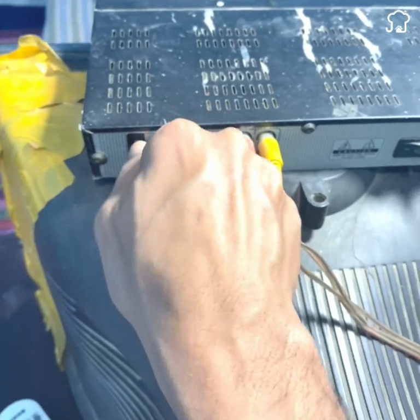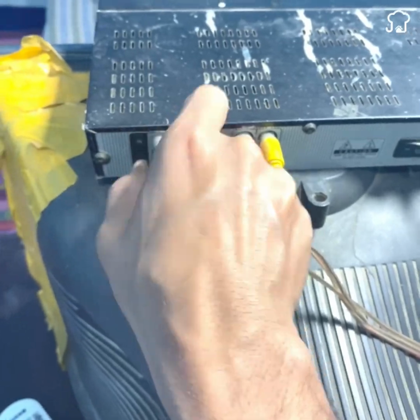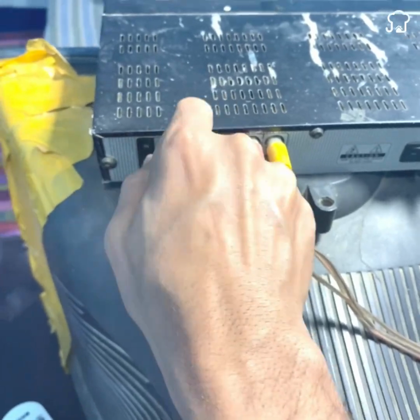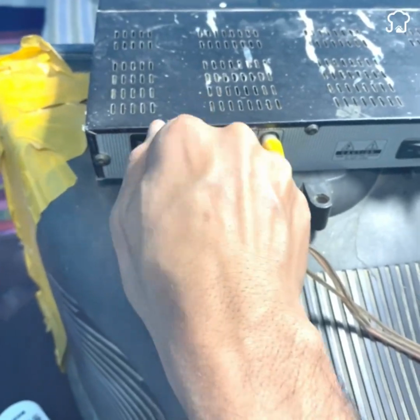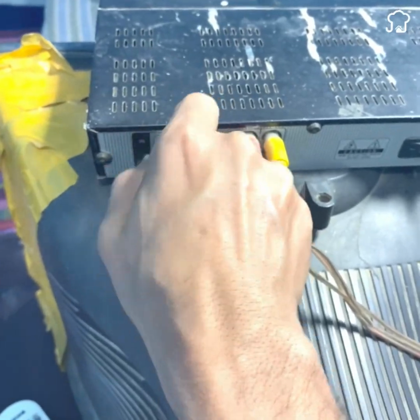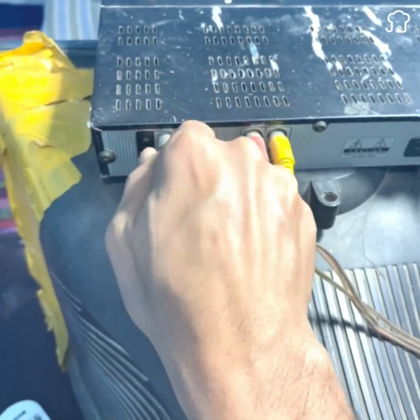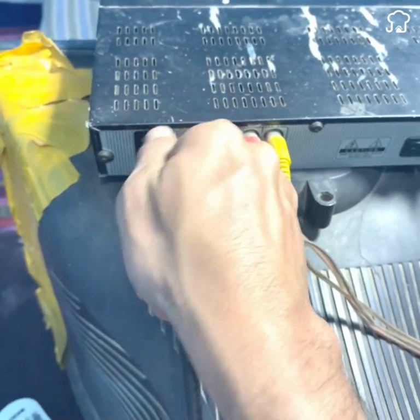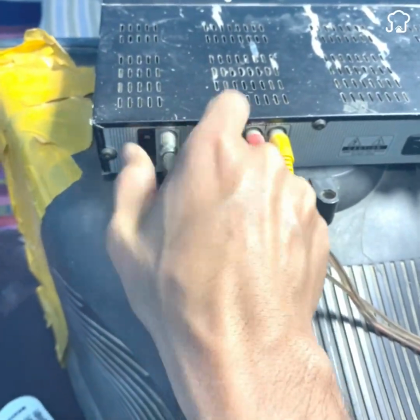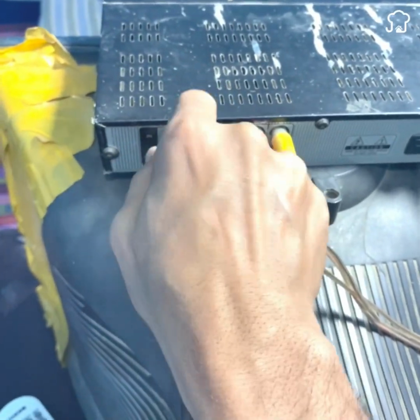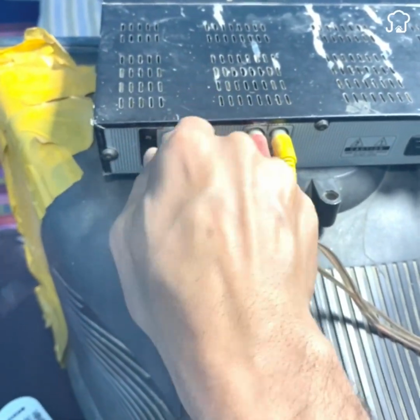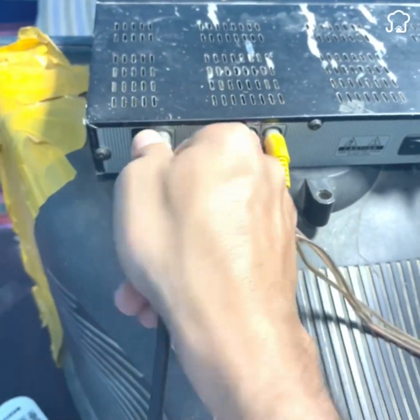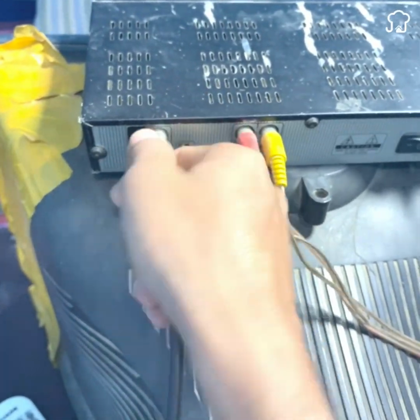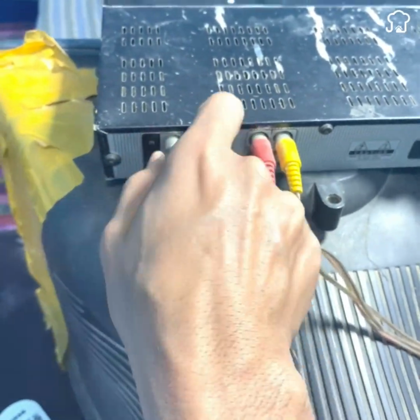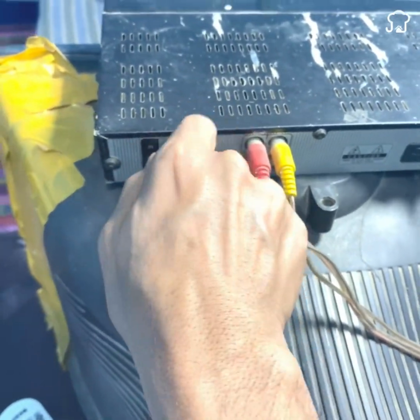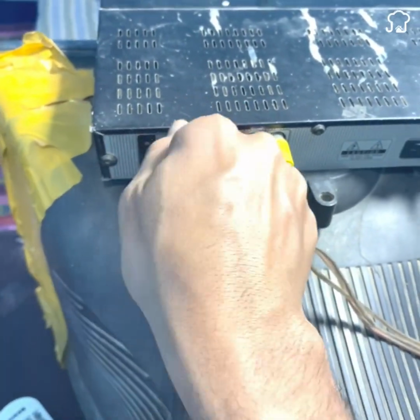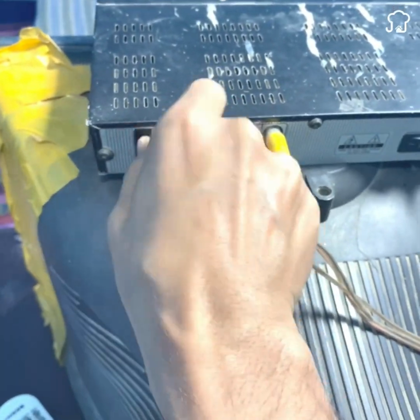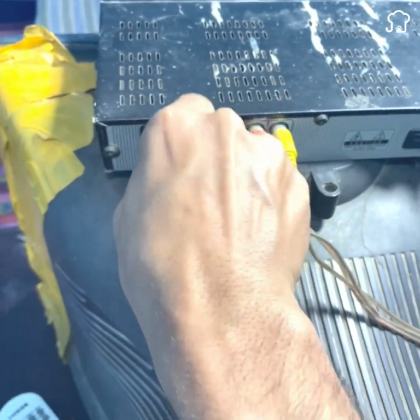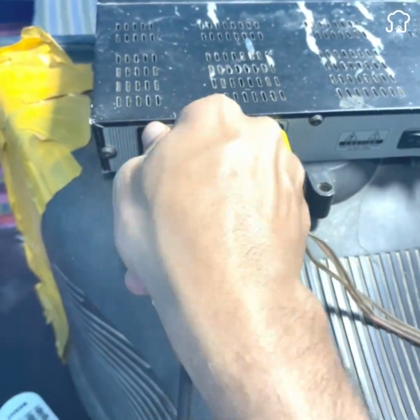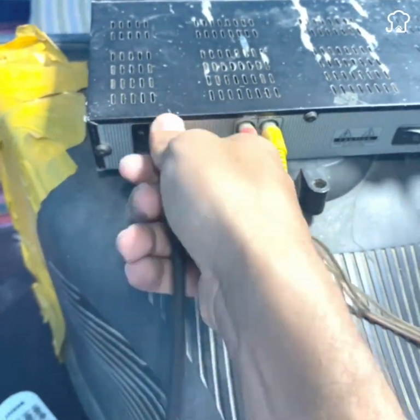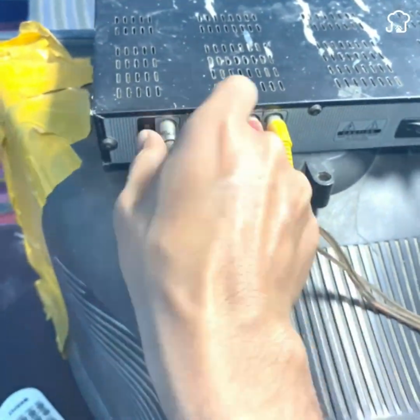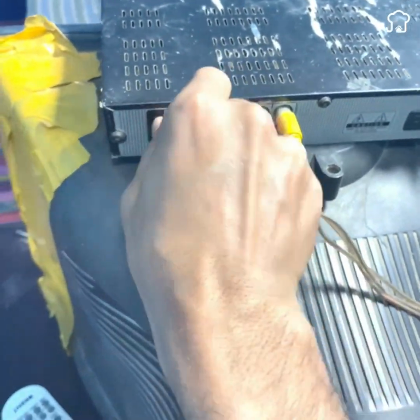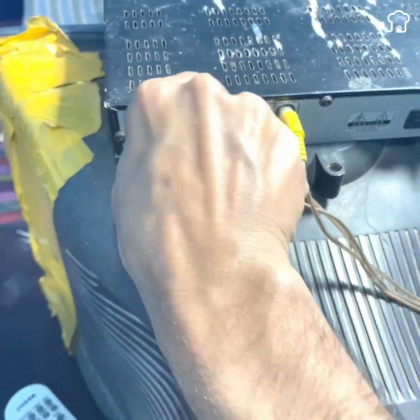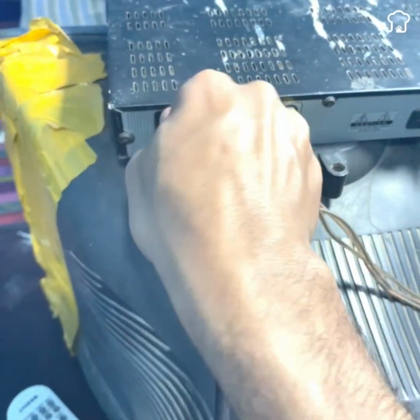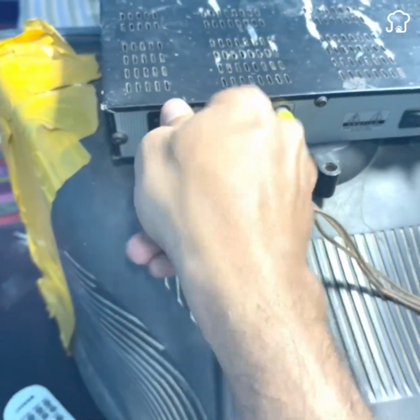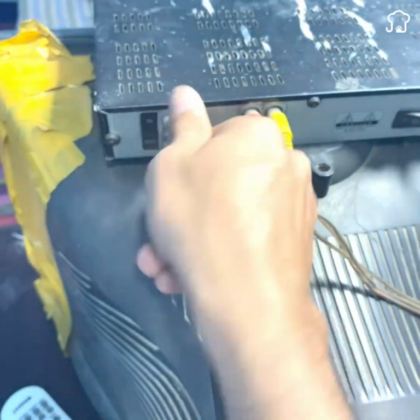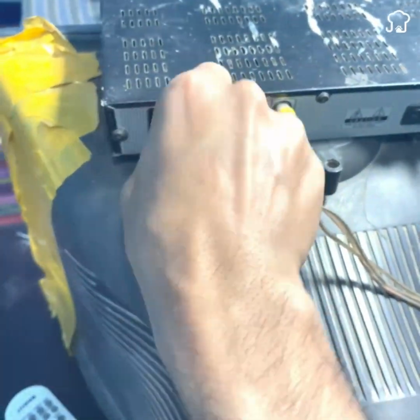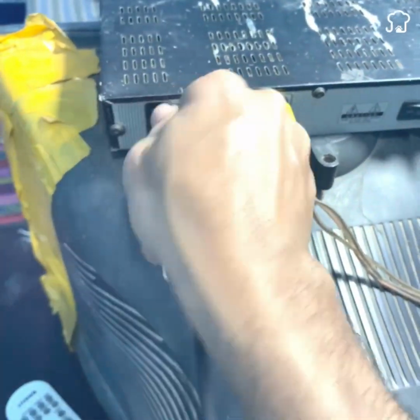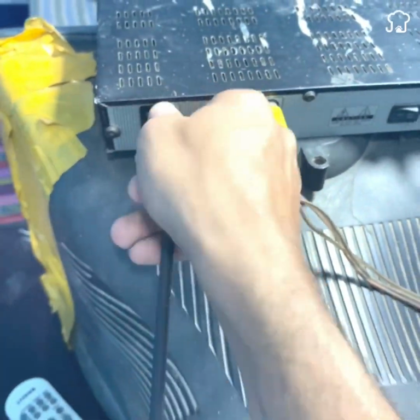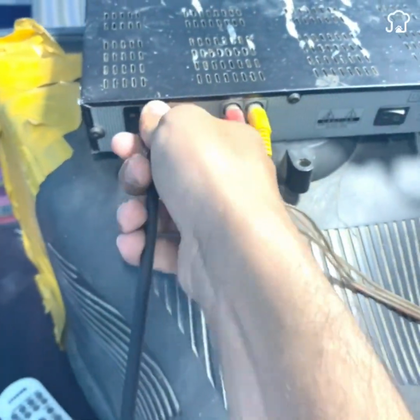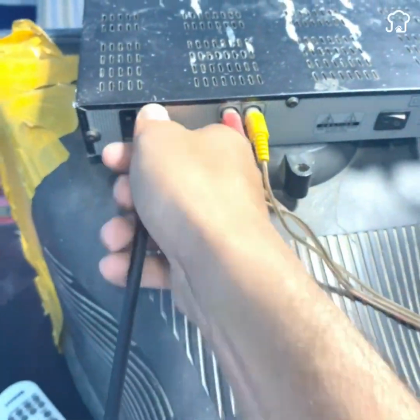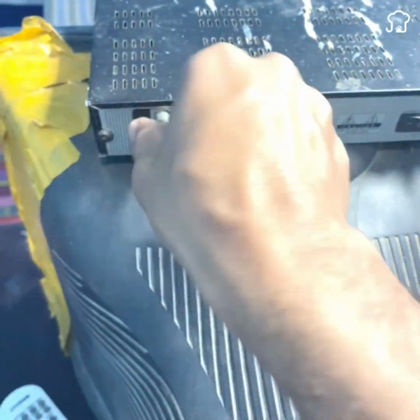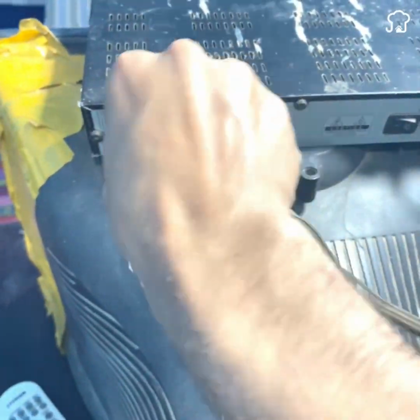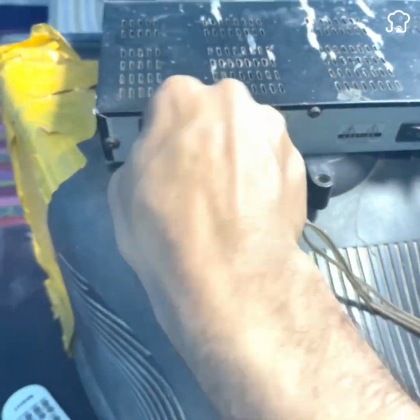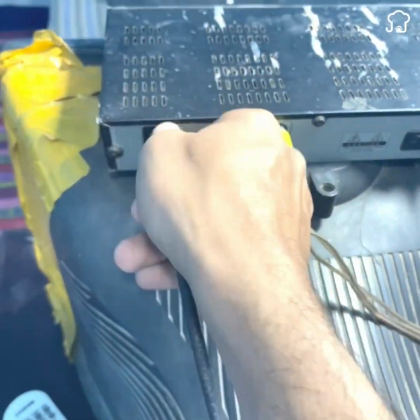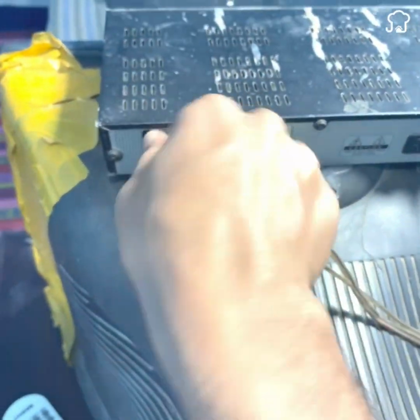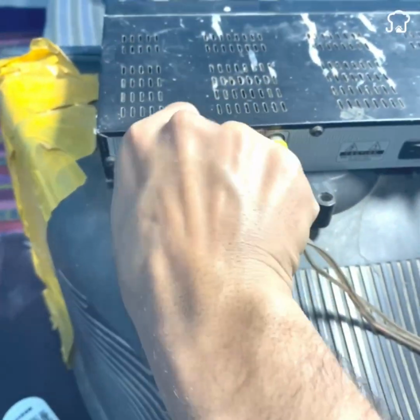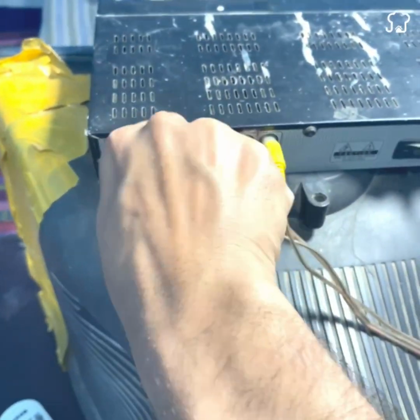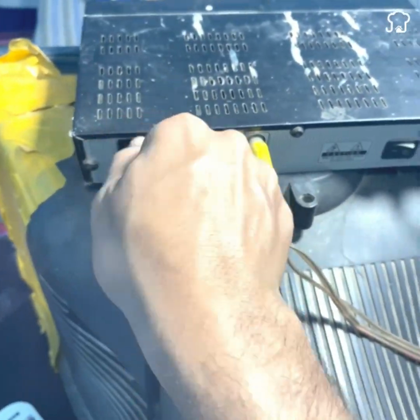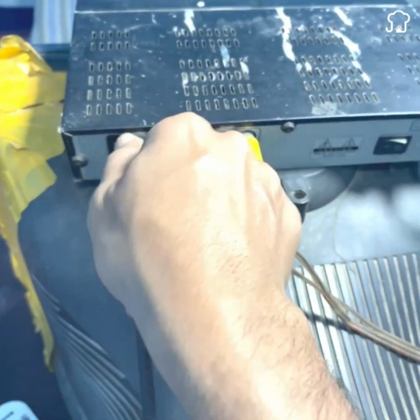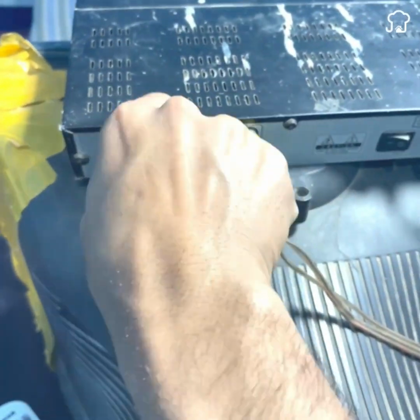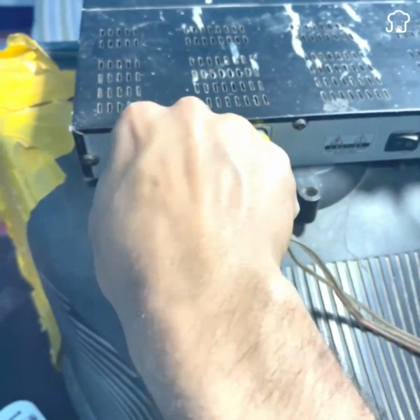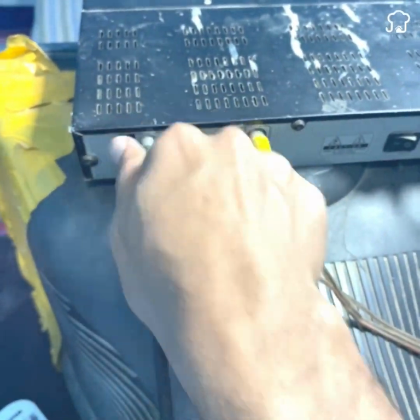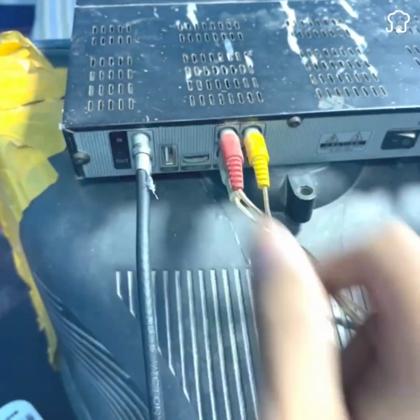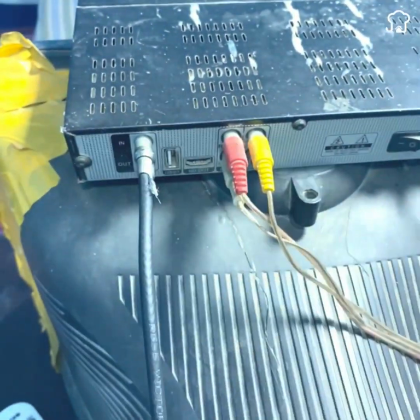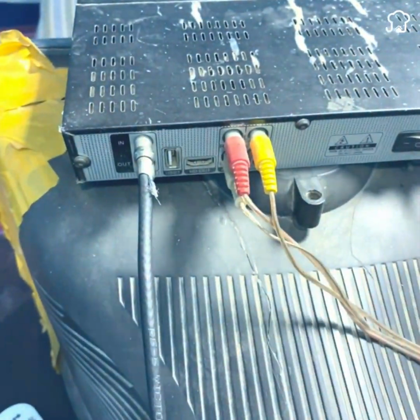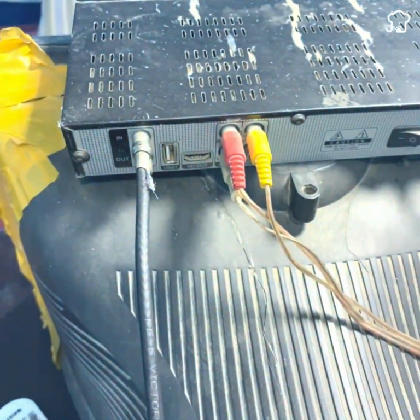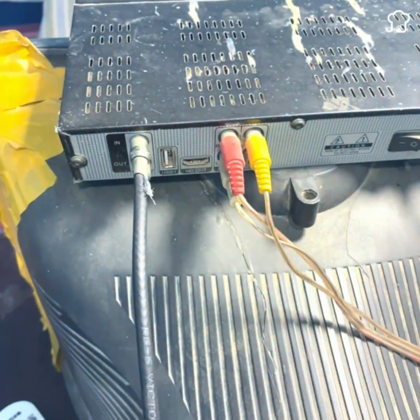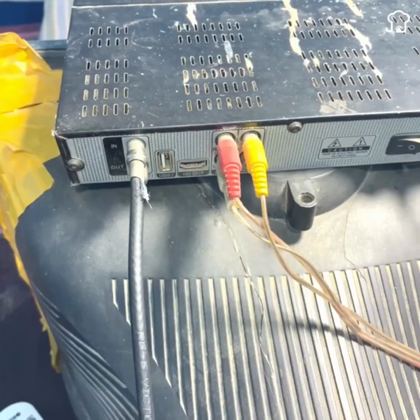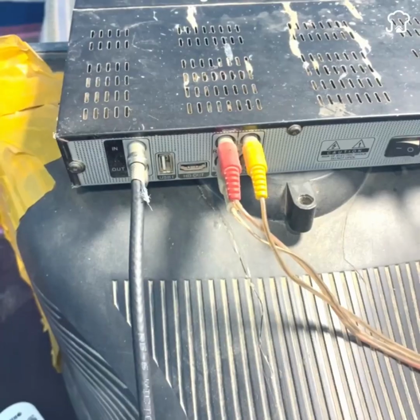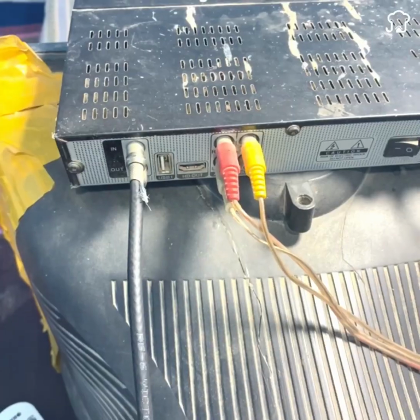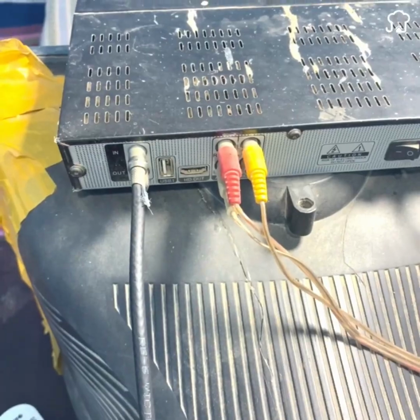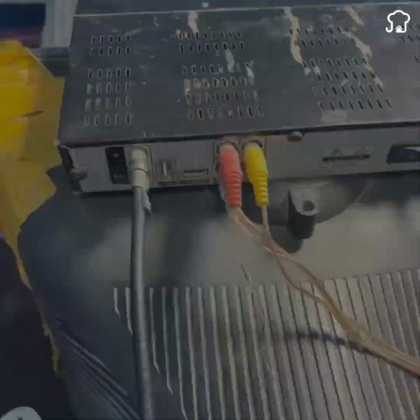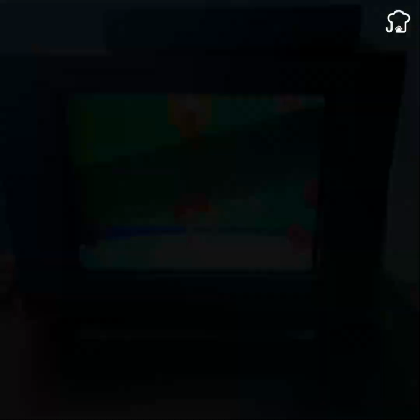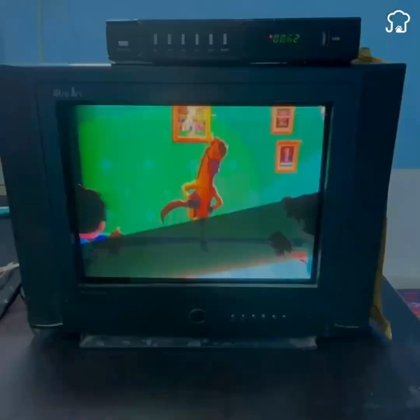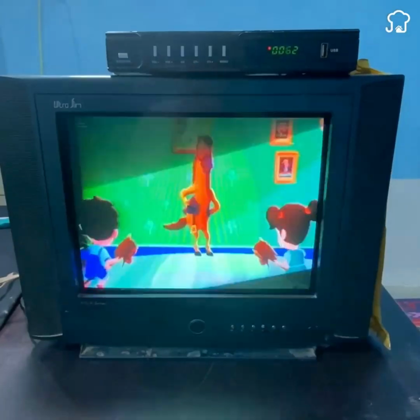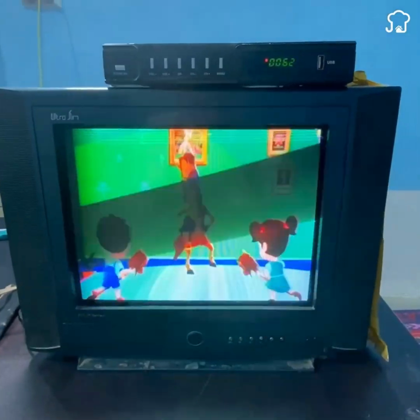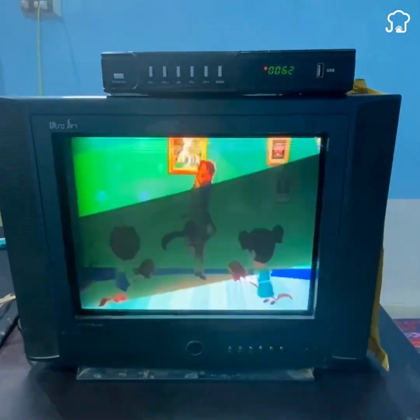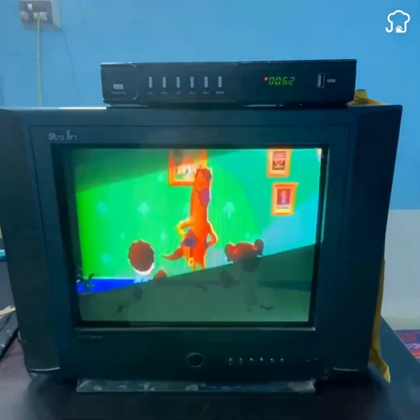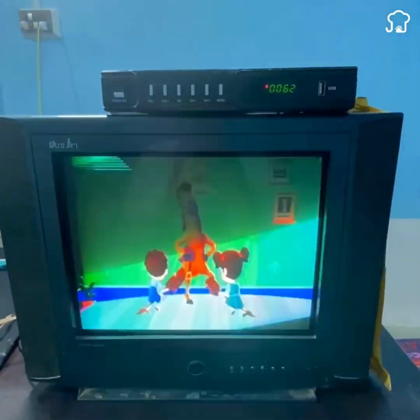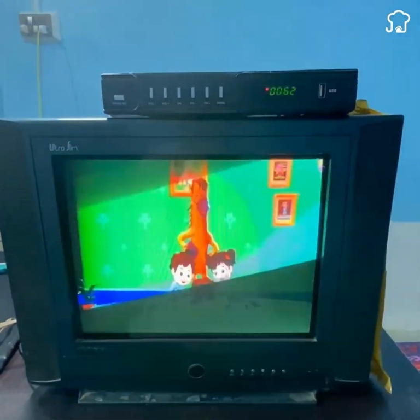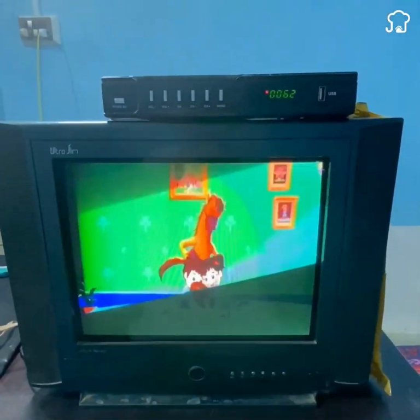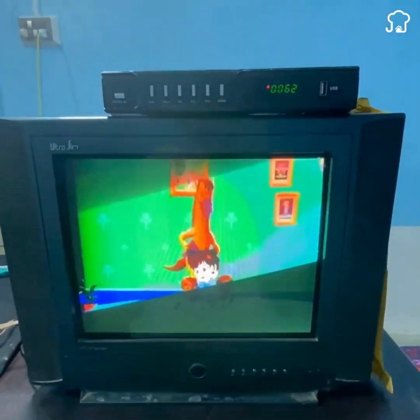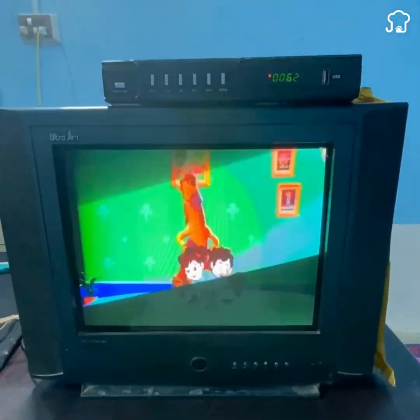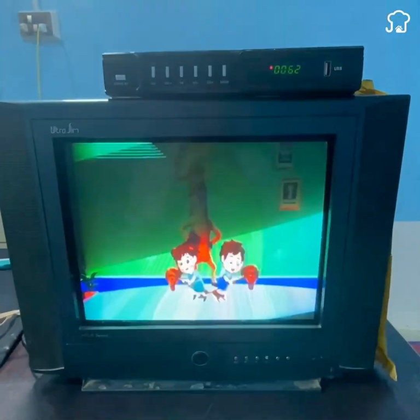Now is the time to connect it to the TV and test it. As you can see, the TV perfectly shows each of the channels we are testing.